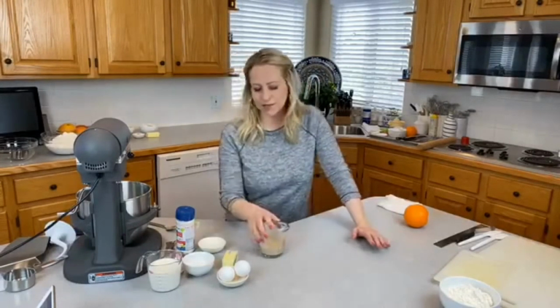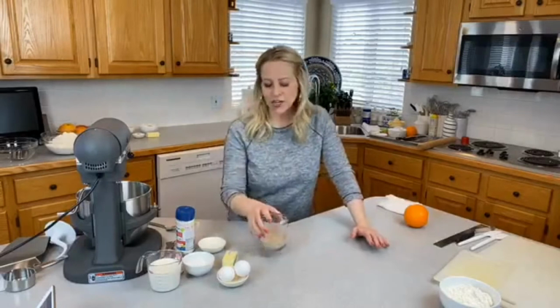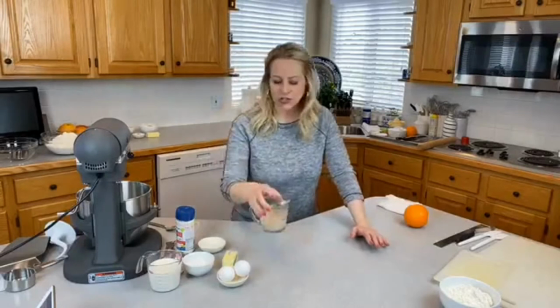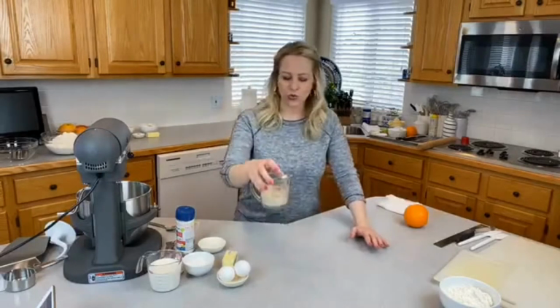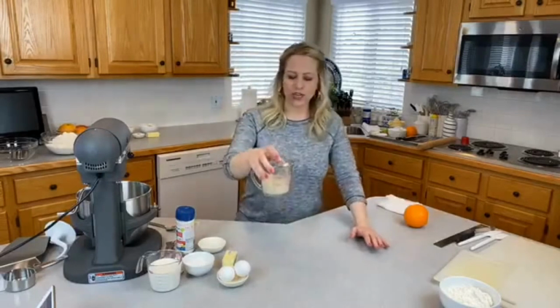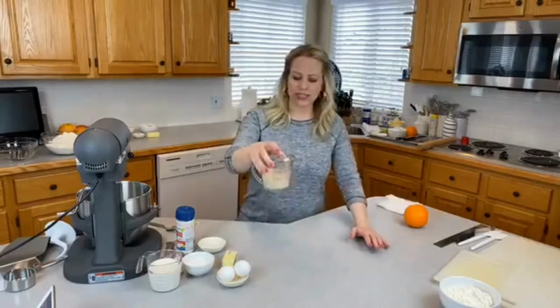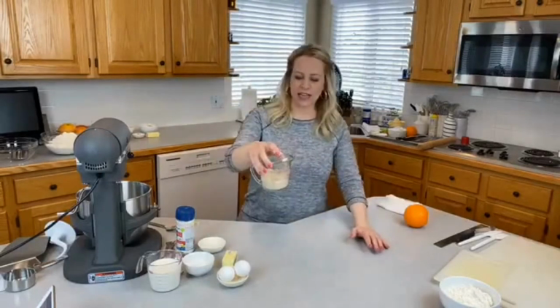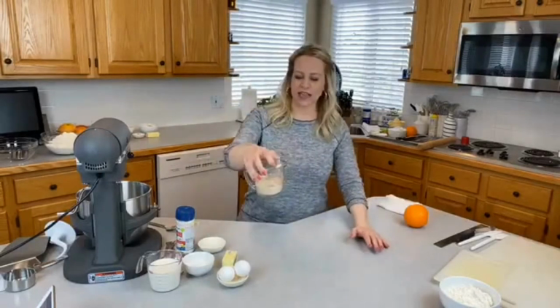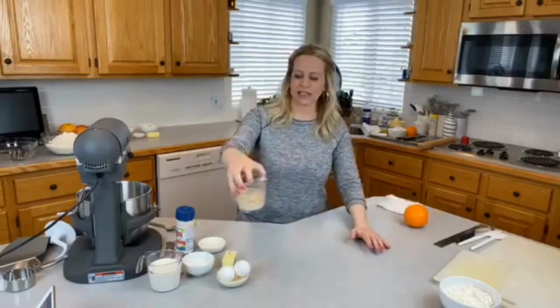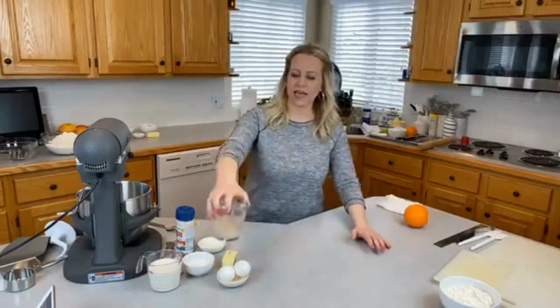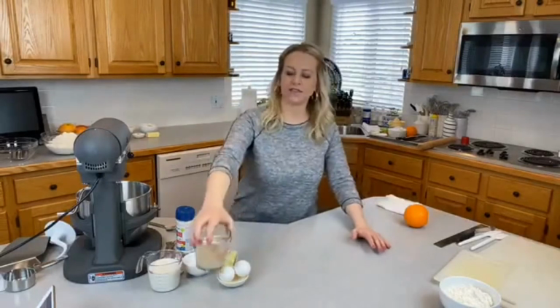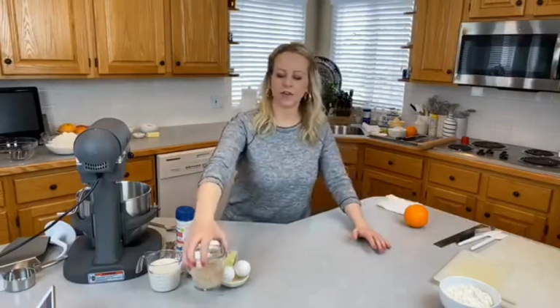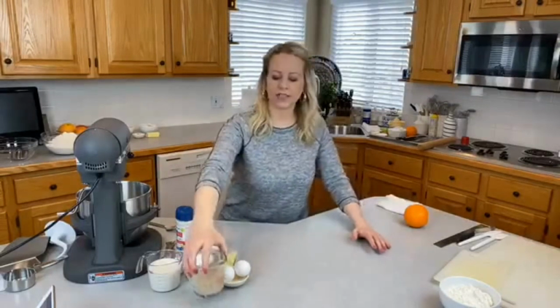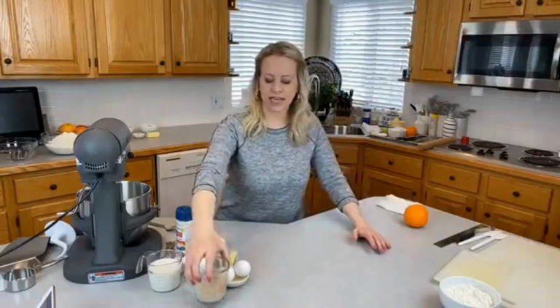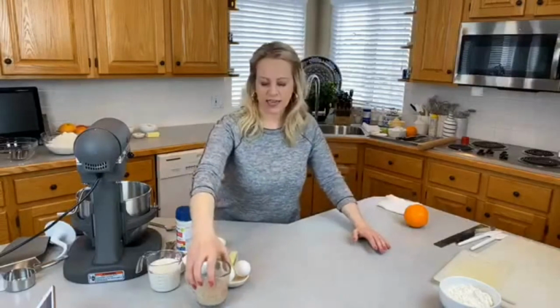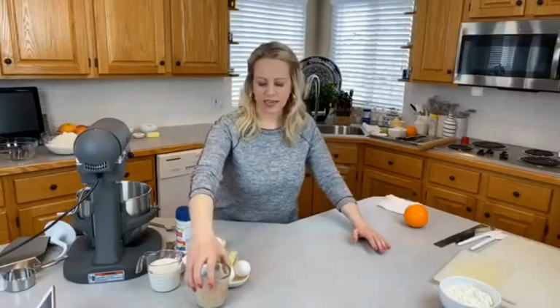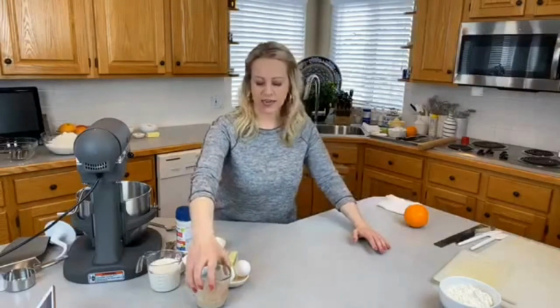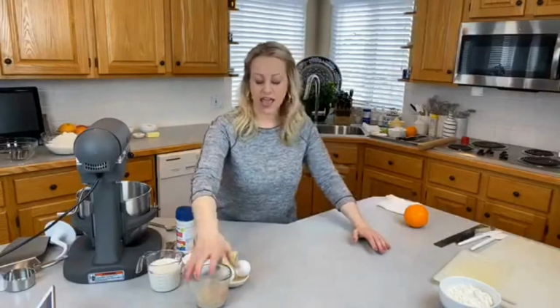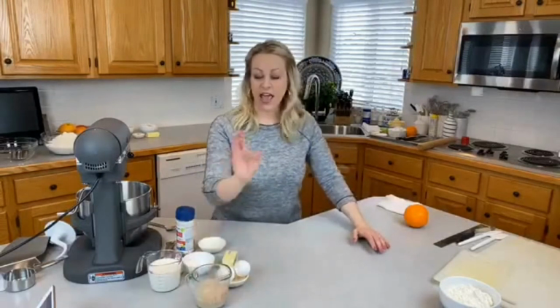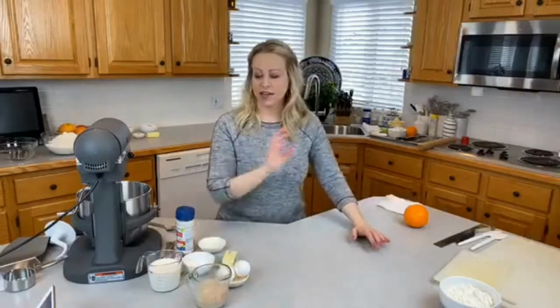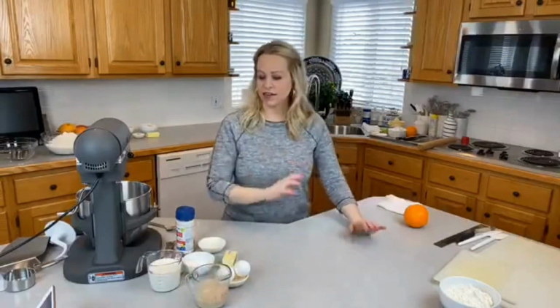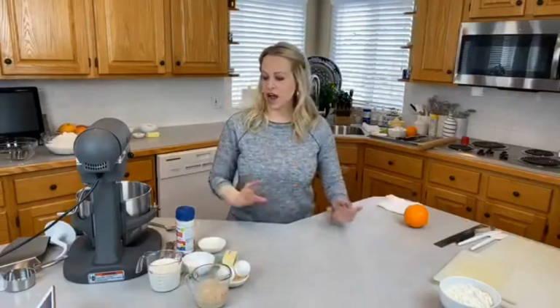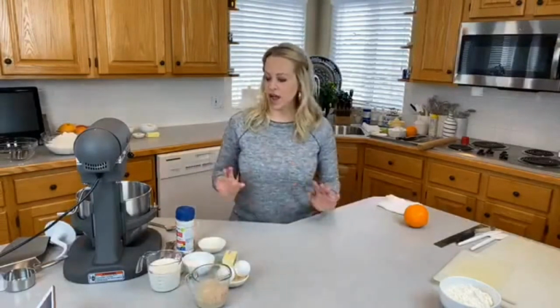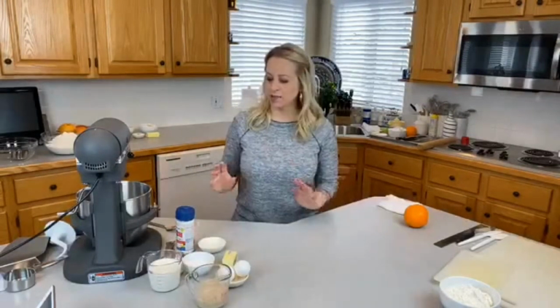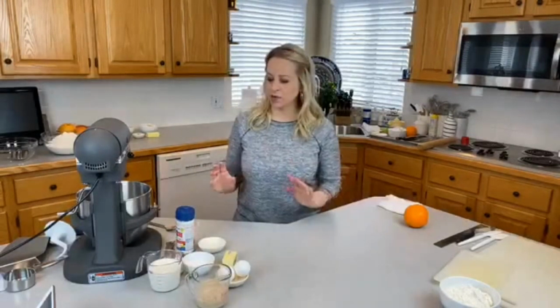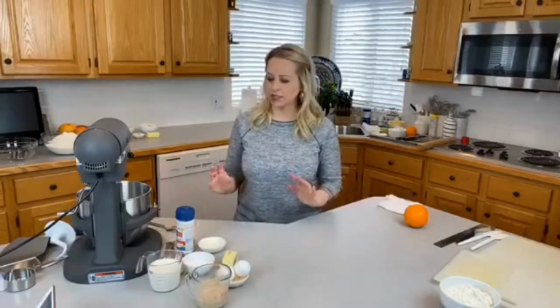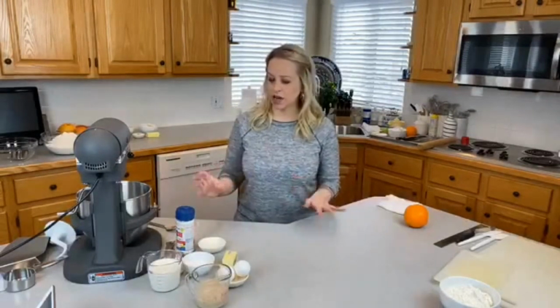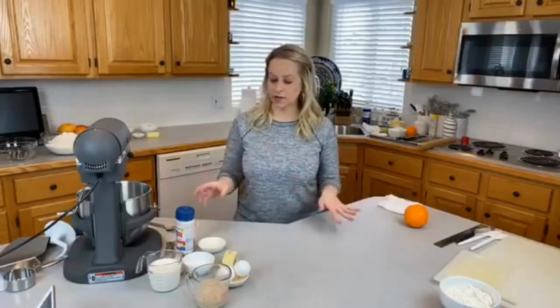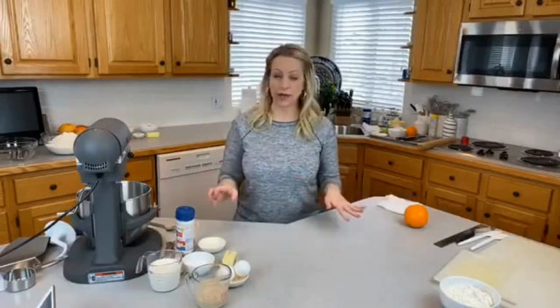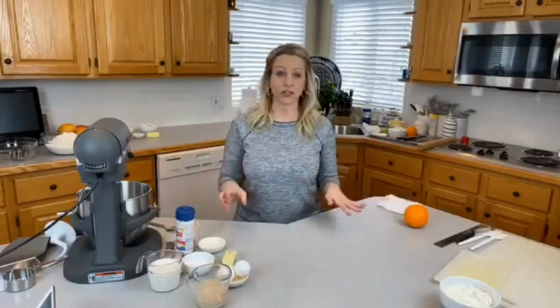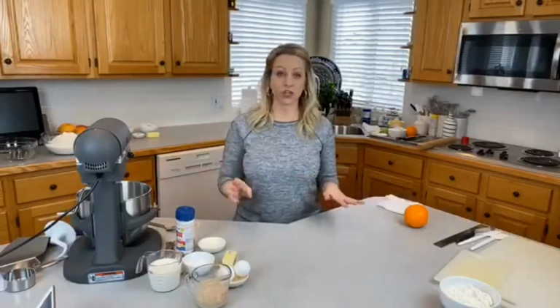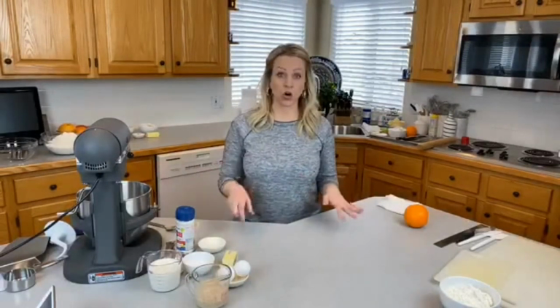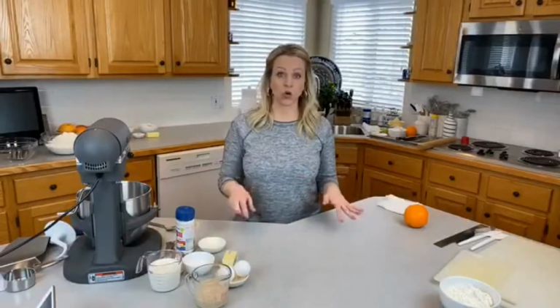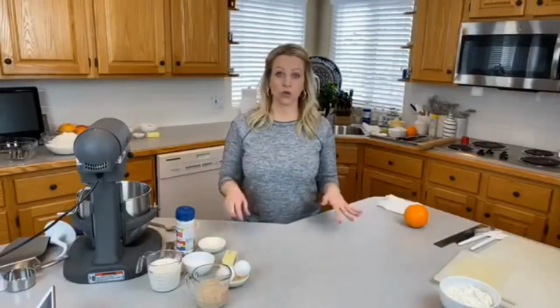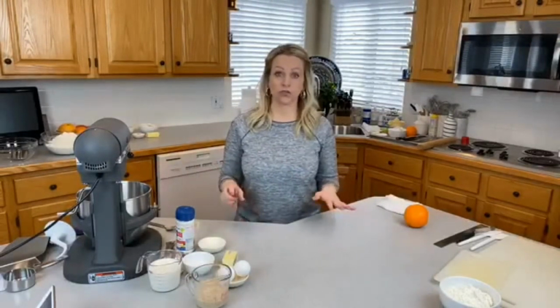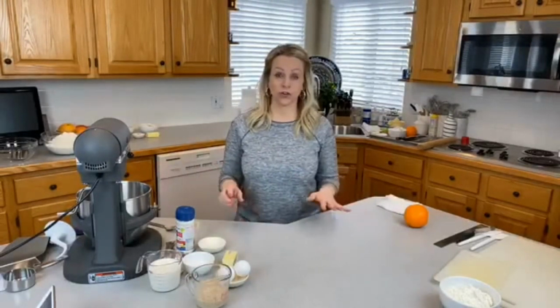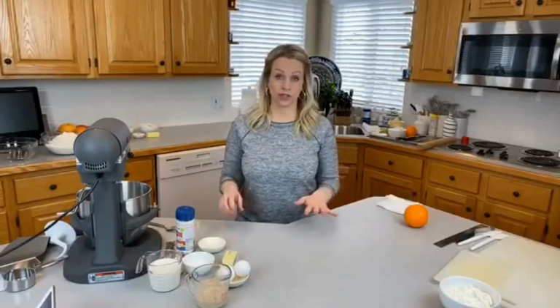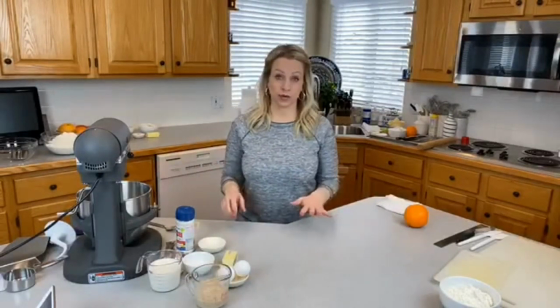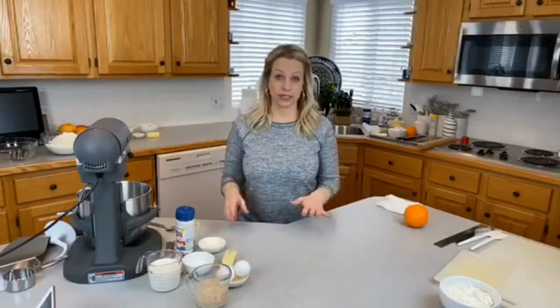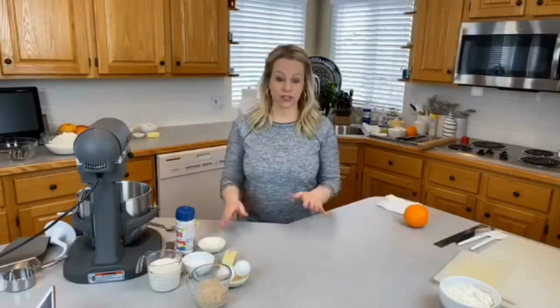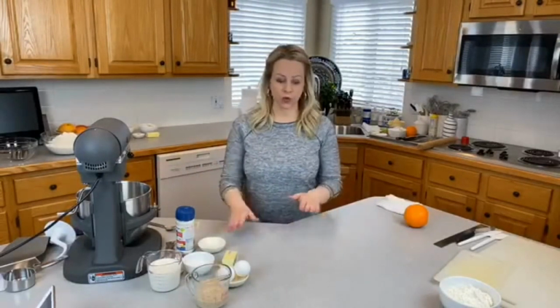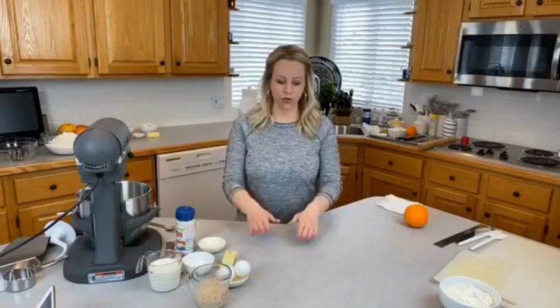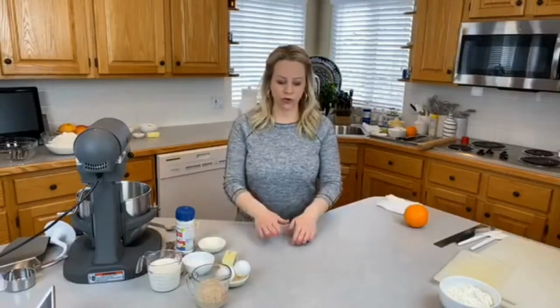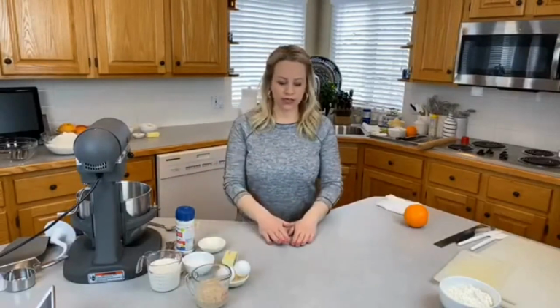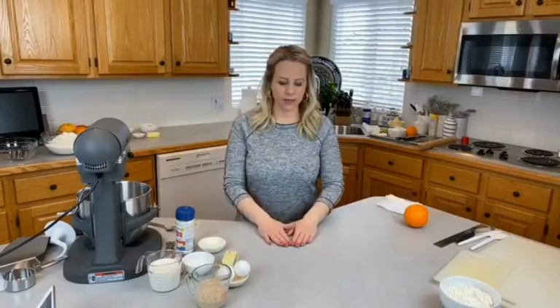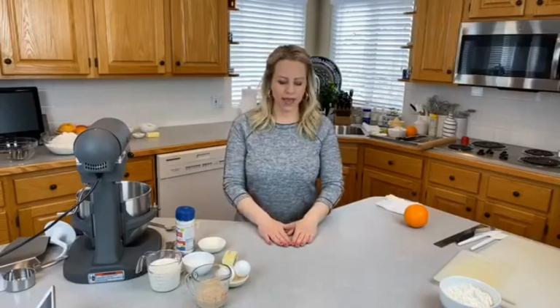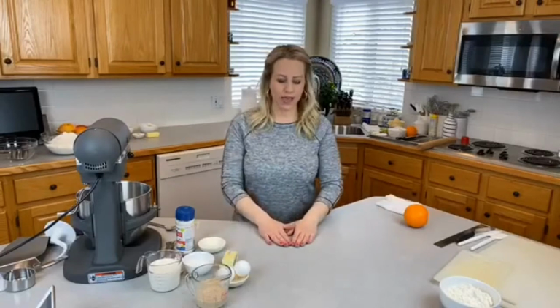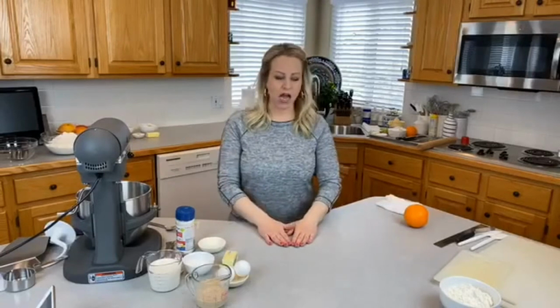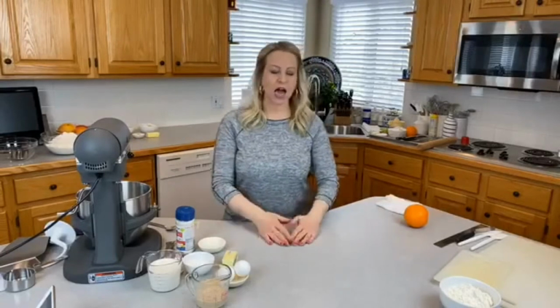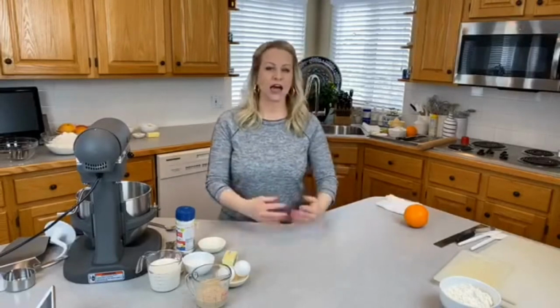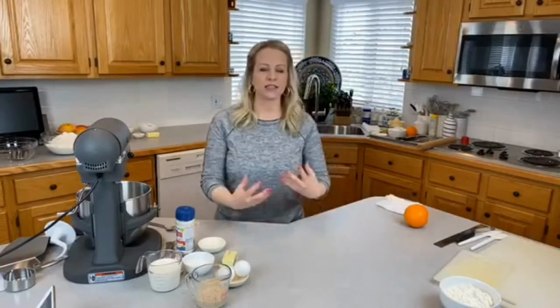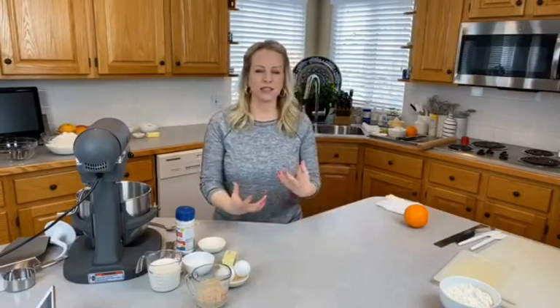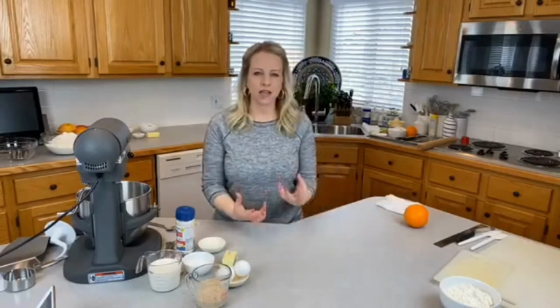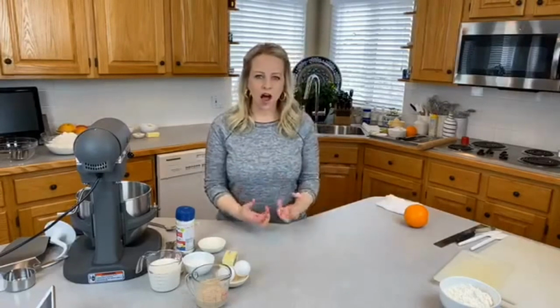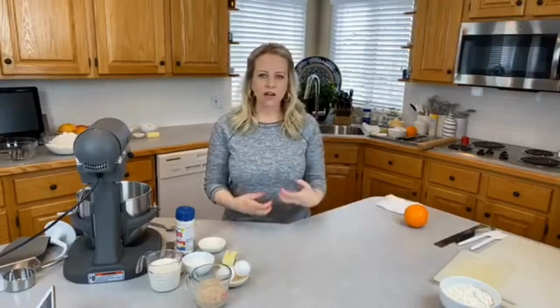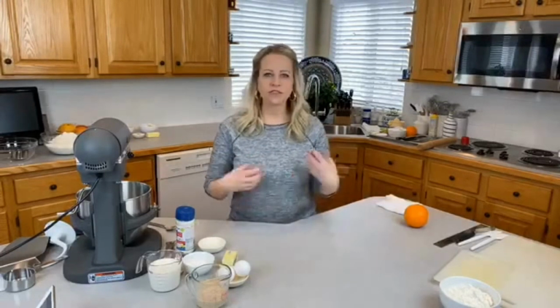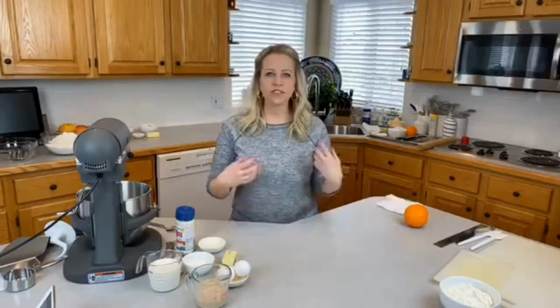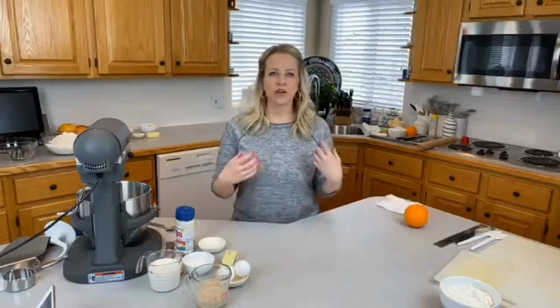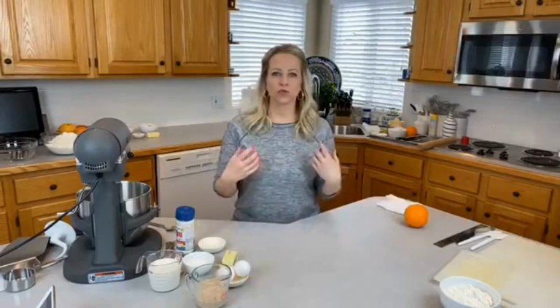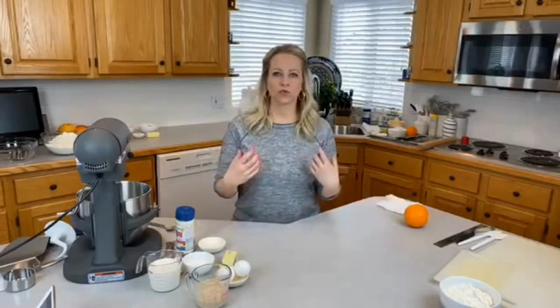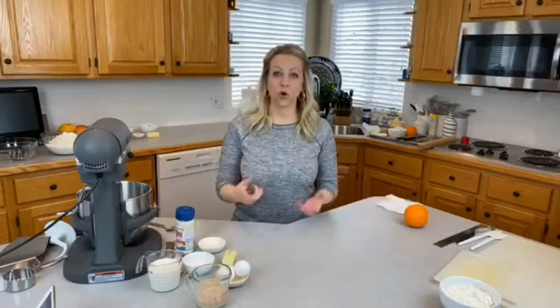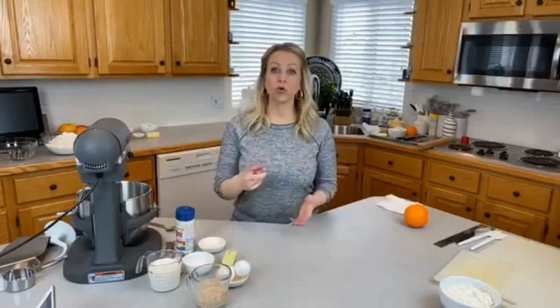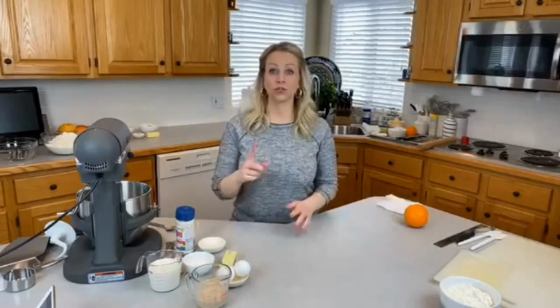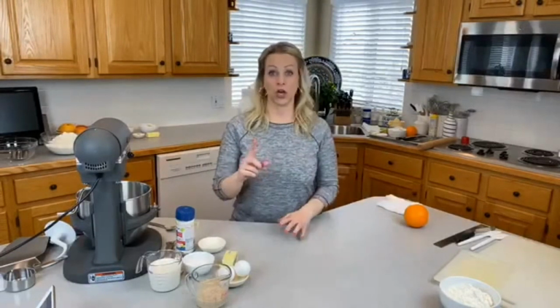We're going to set that aside for a second. We're going to make a soft roll dough.